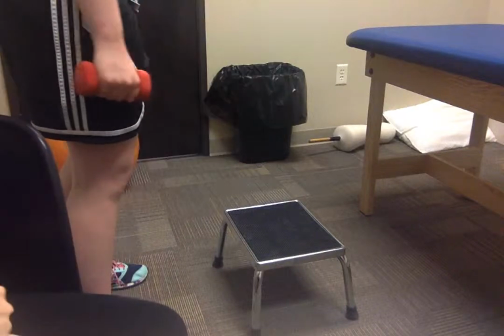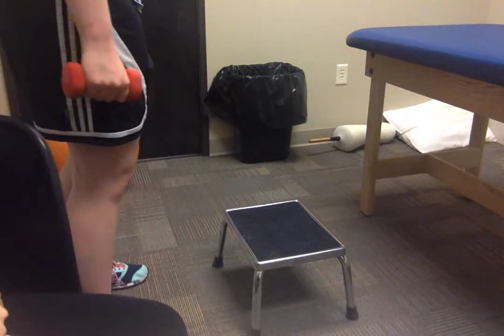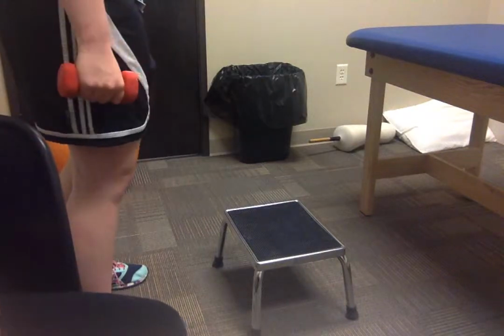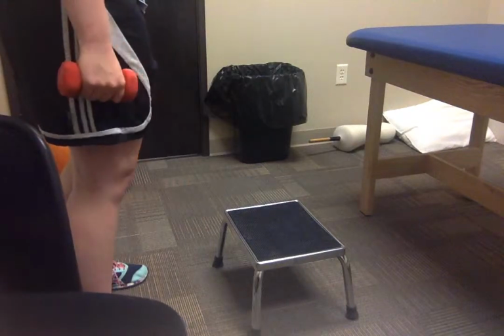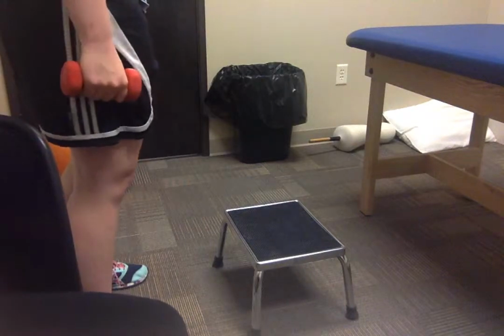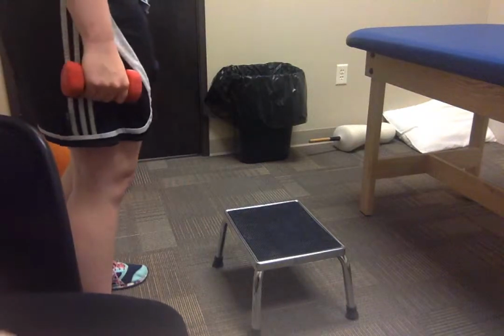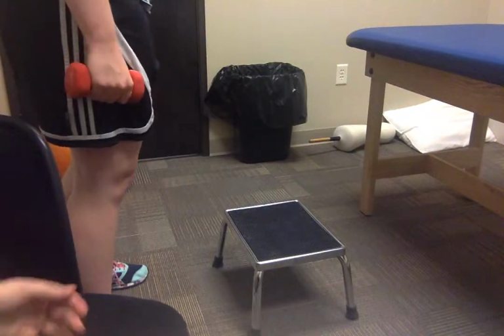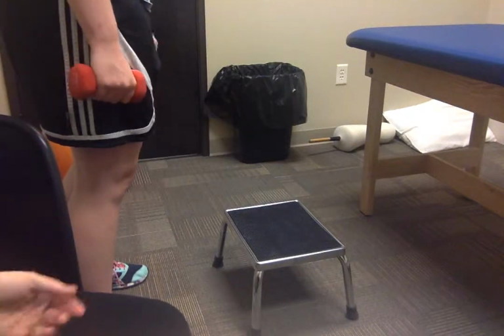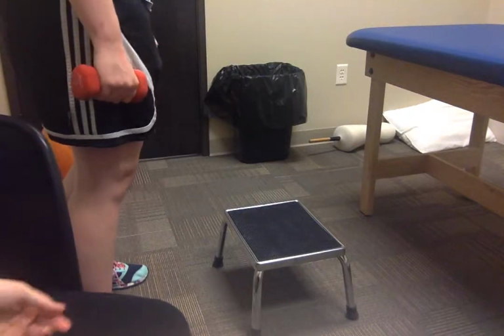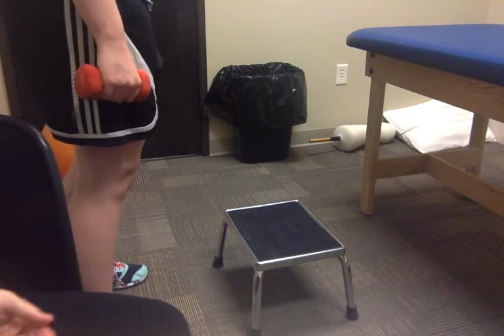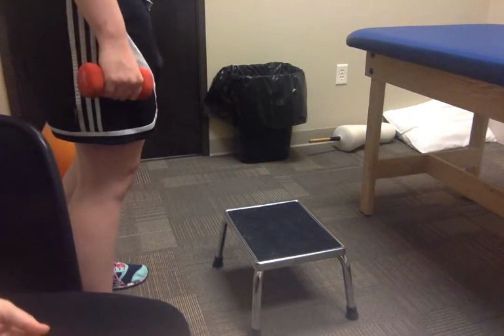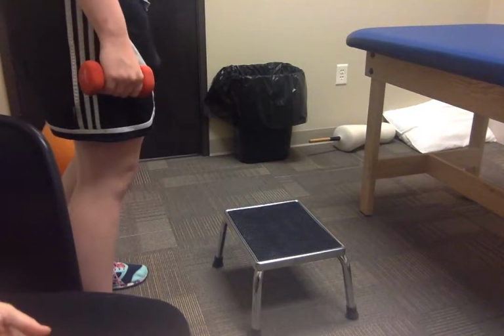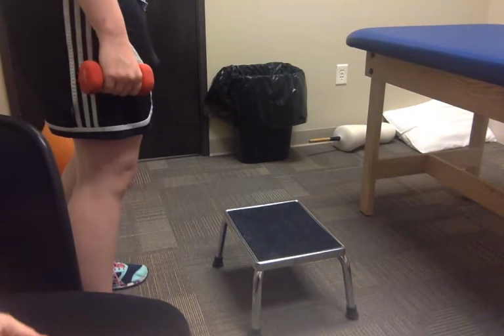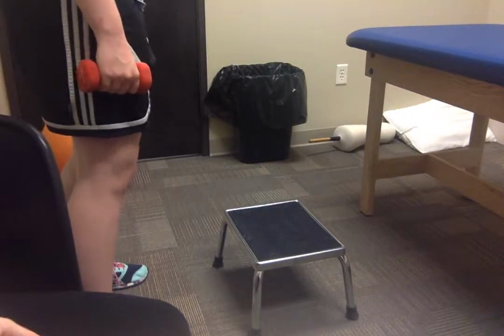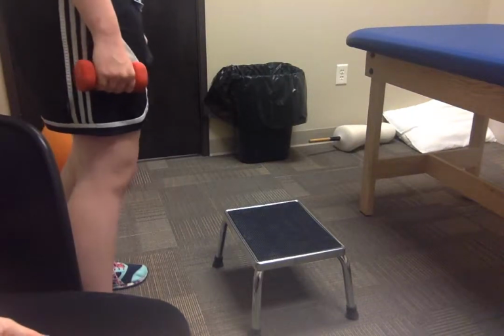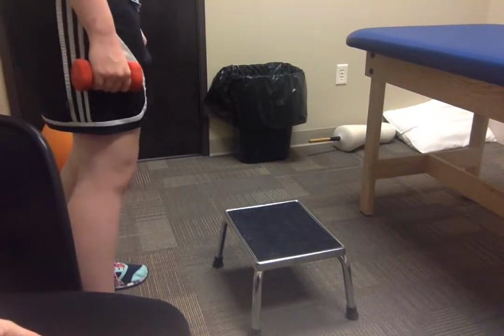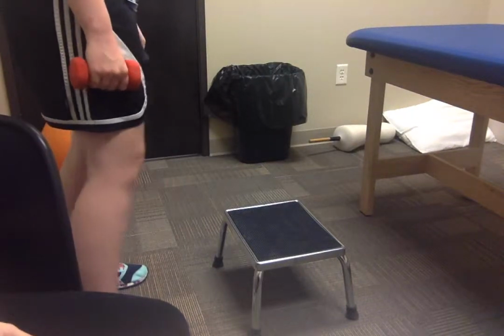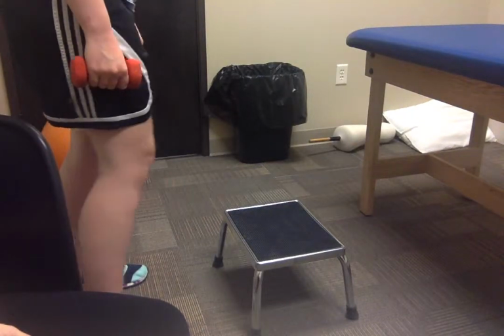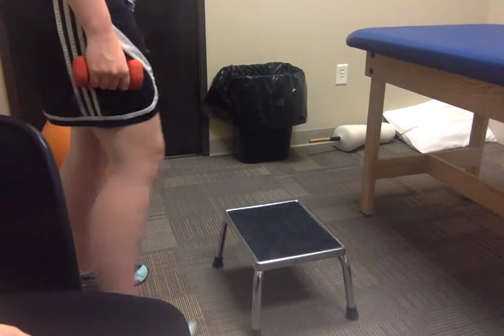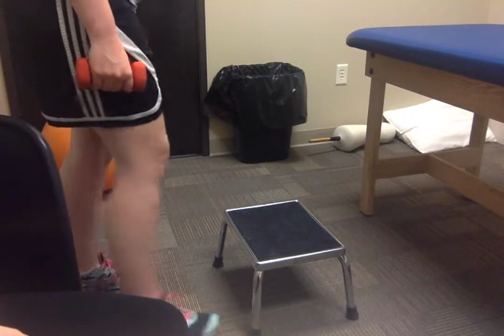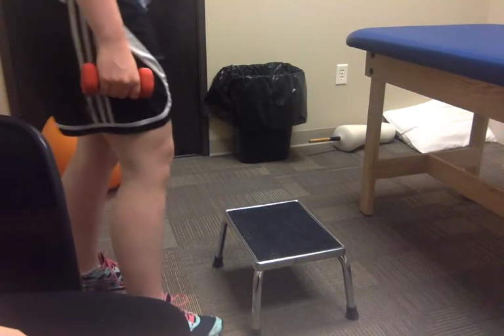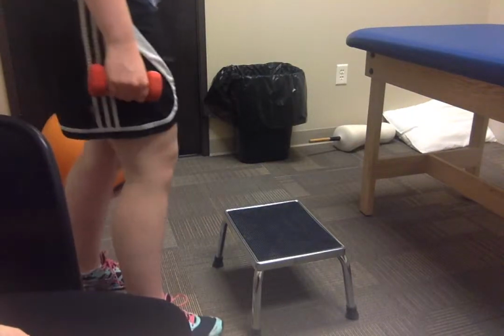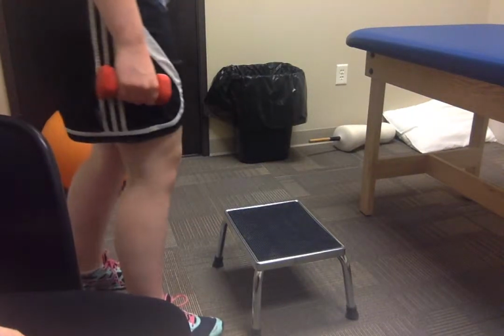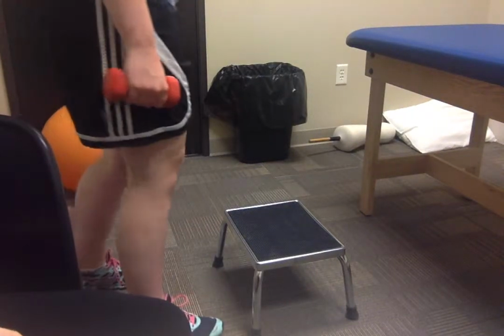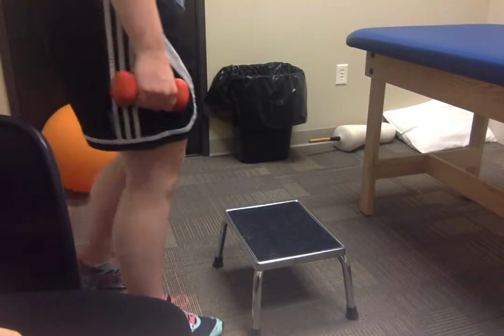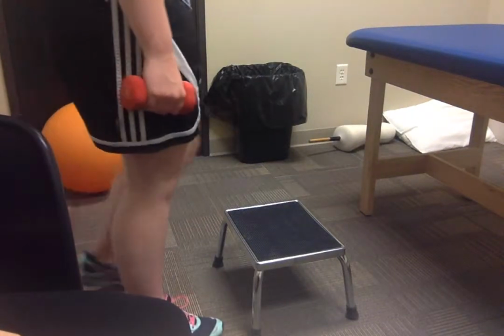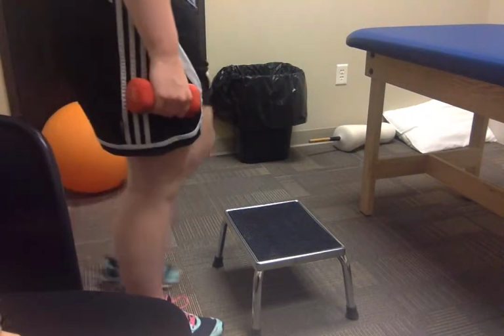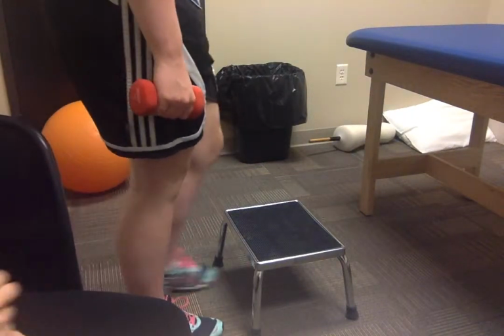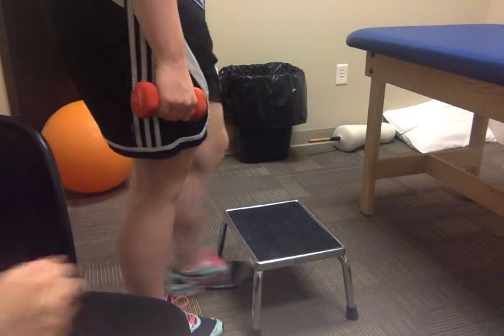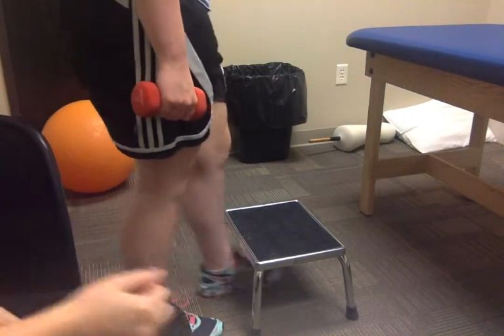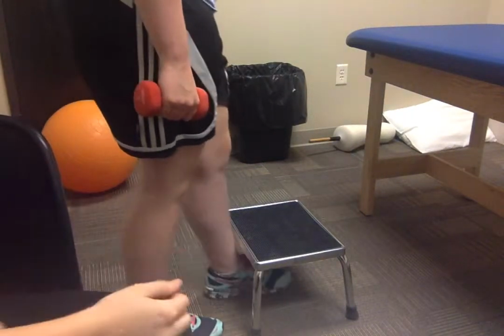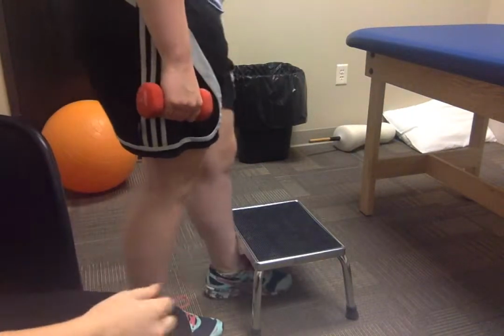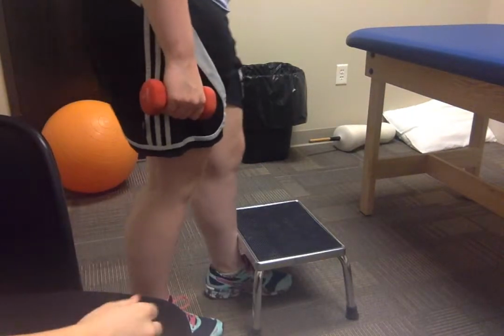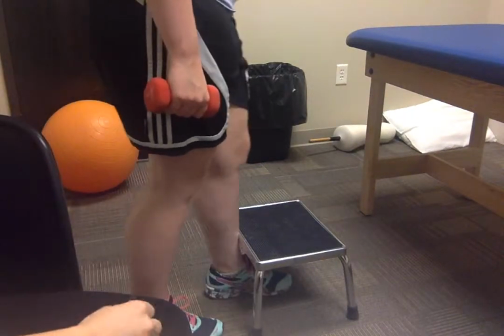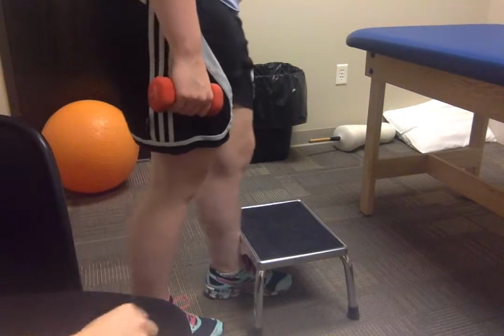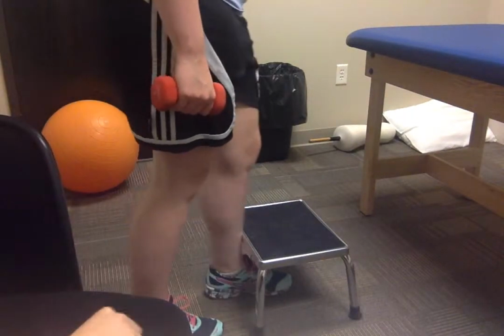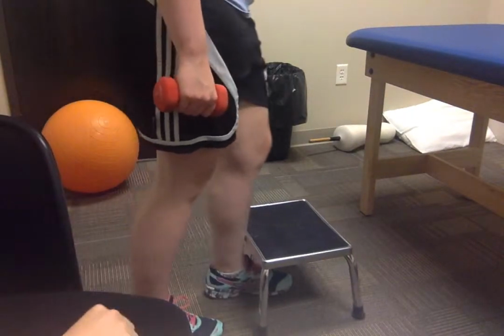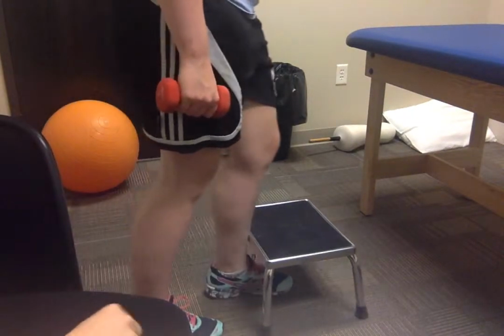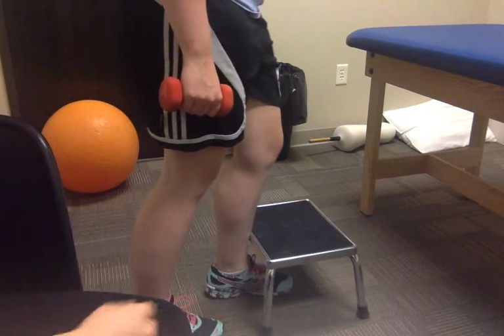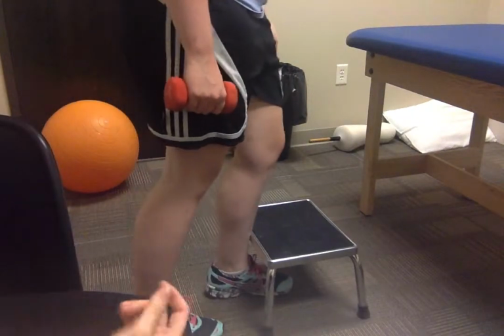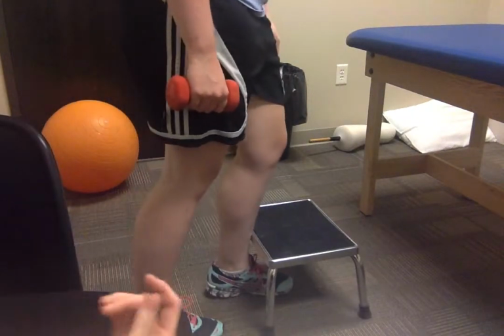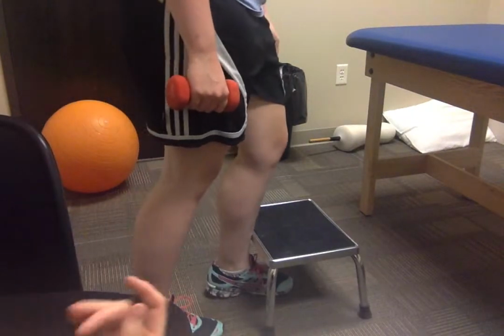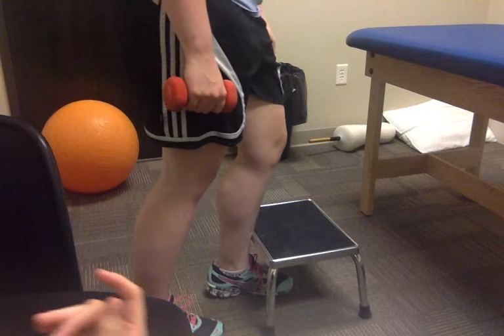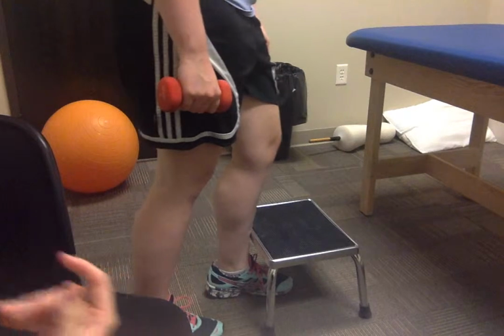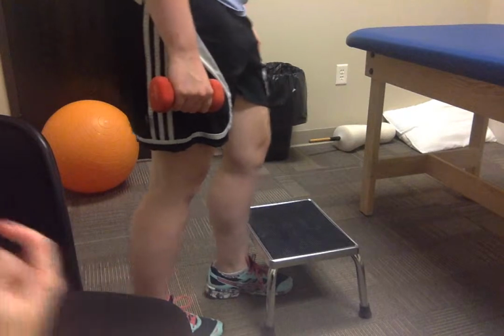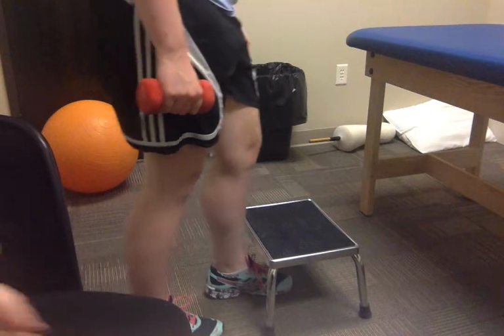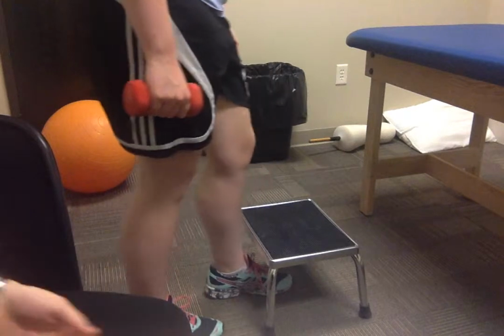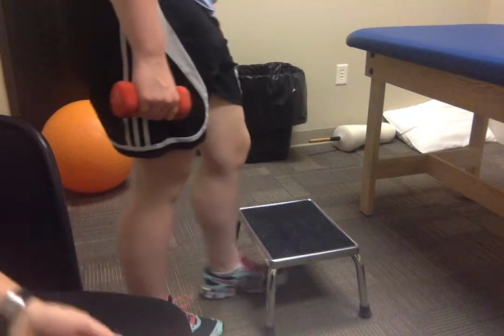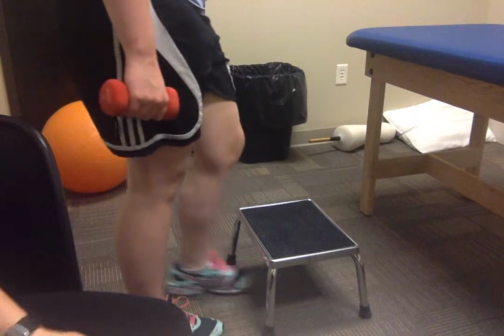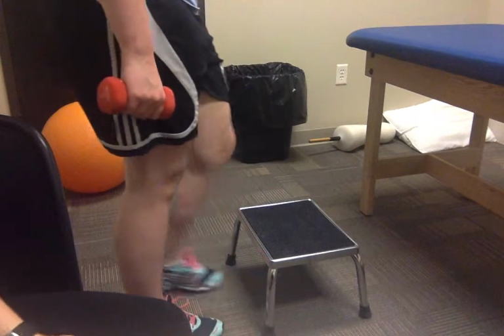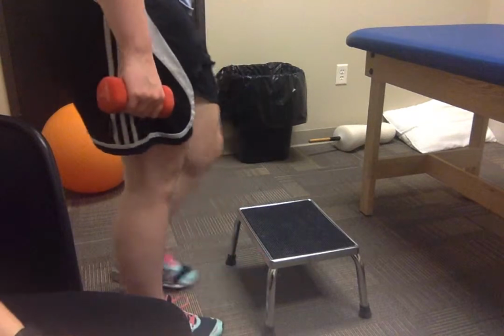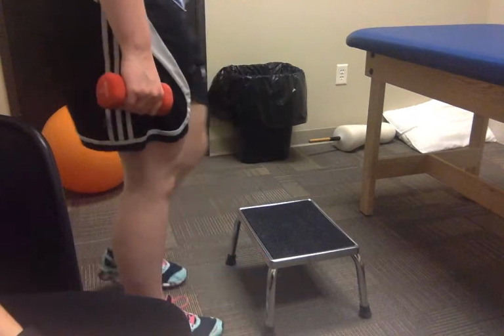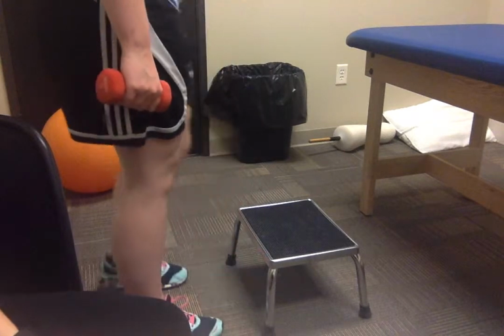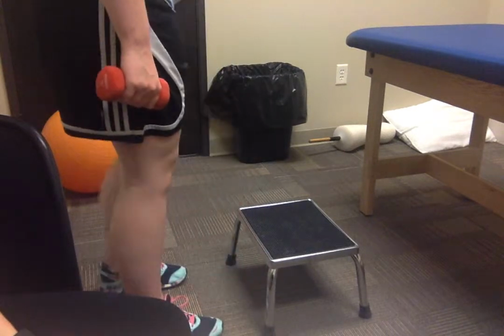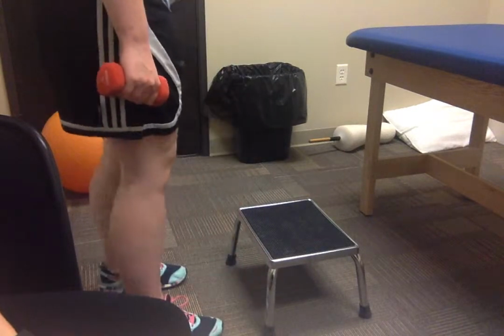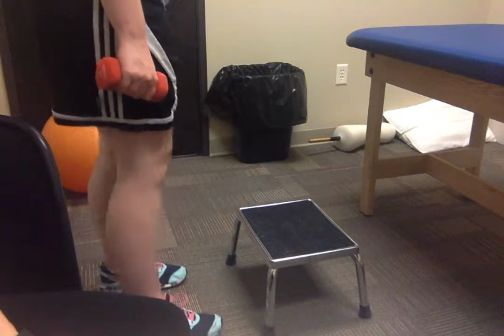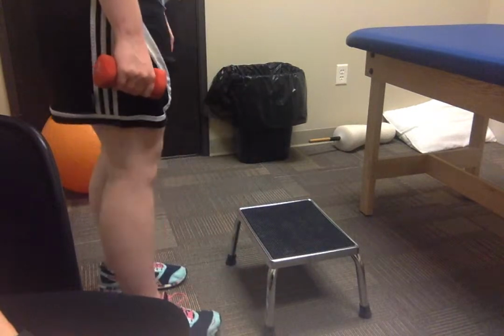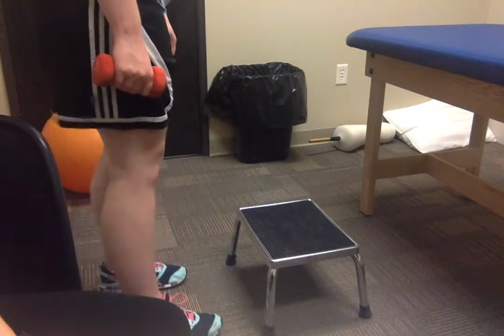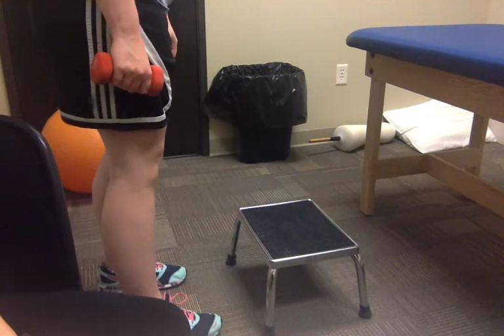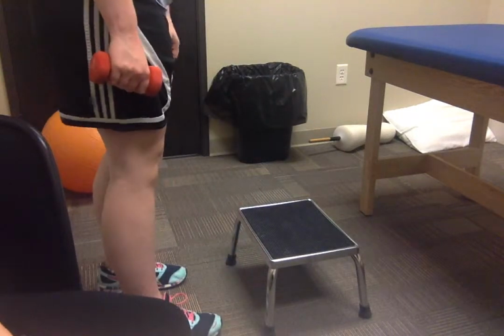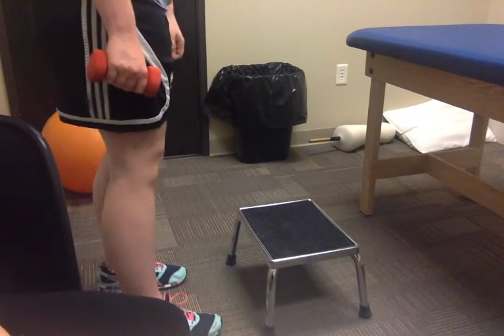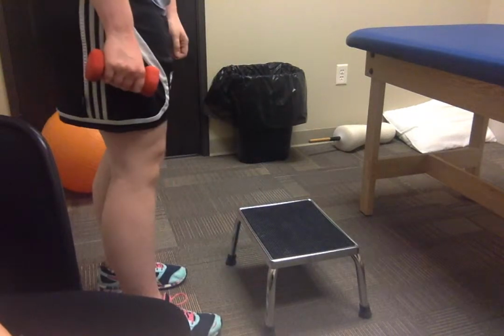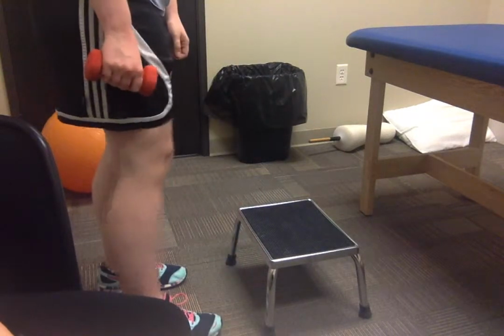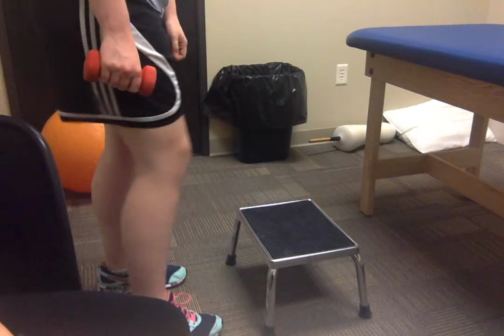We're going to show you some strengthening exercises you could do for a patient that is suffering from patellofemoral syndrome.